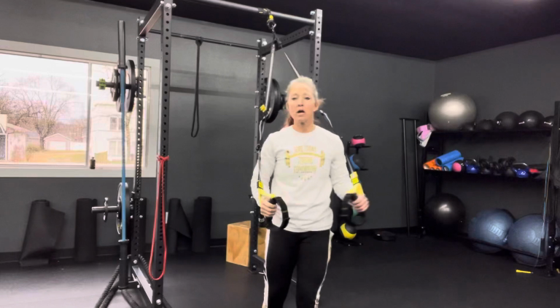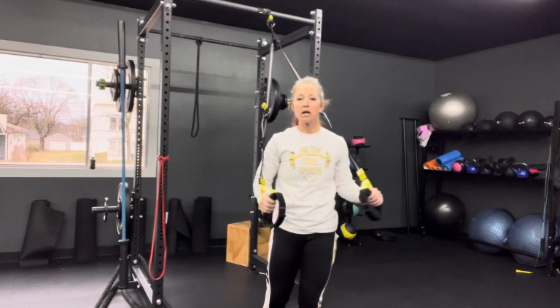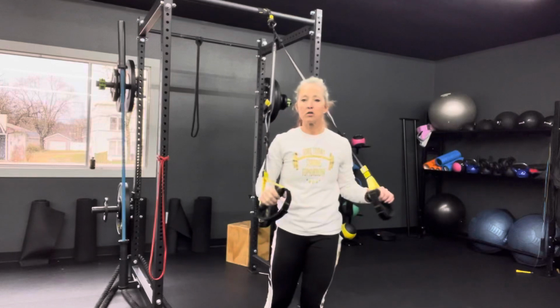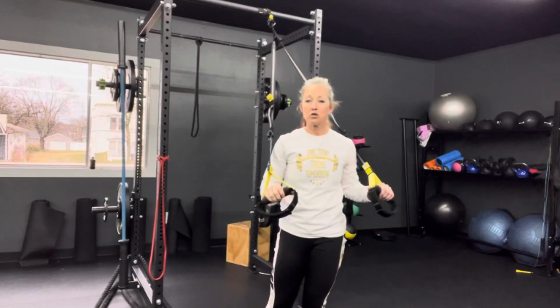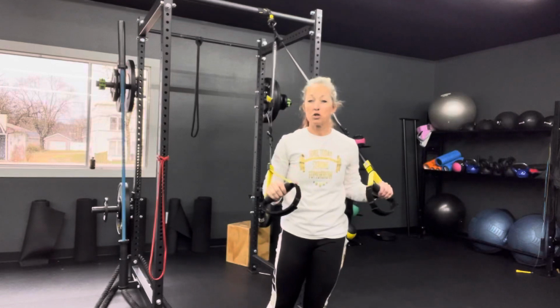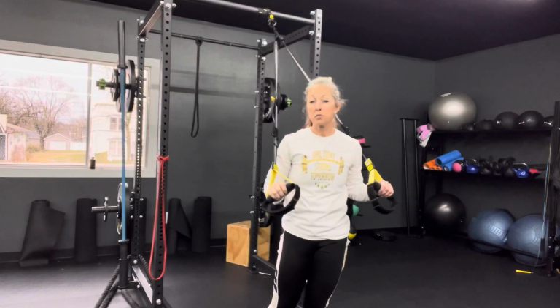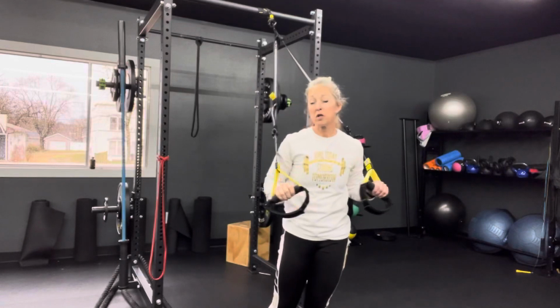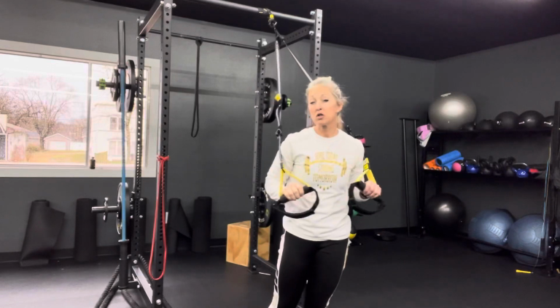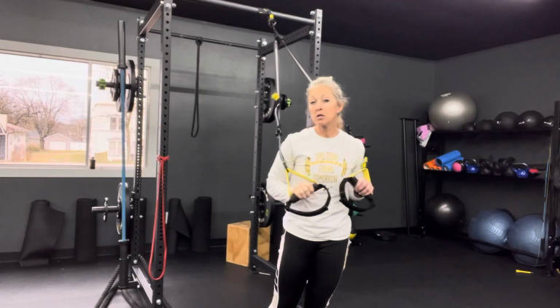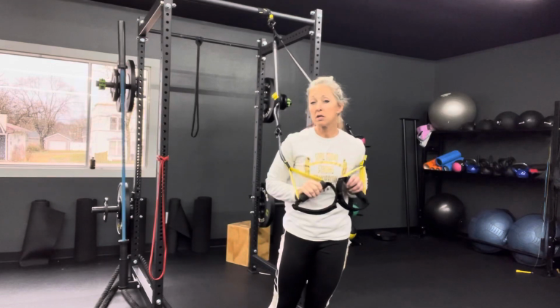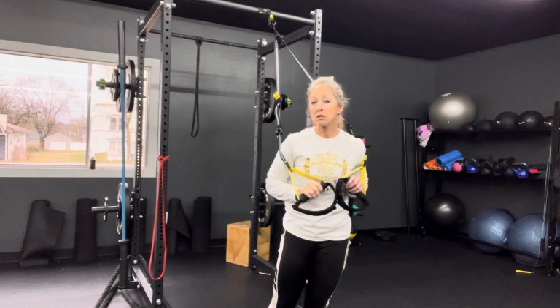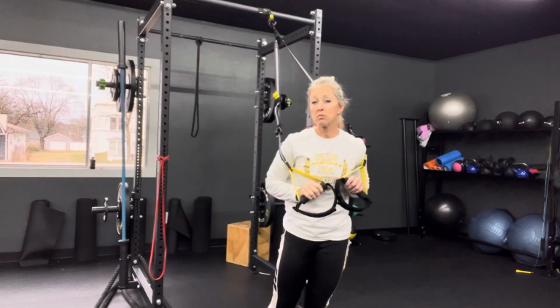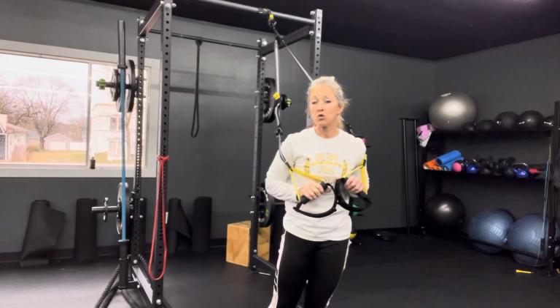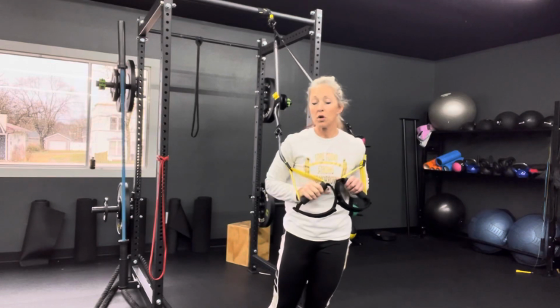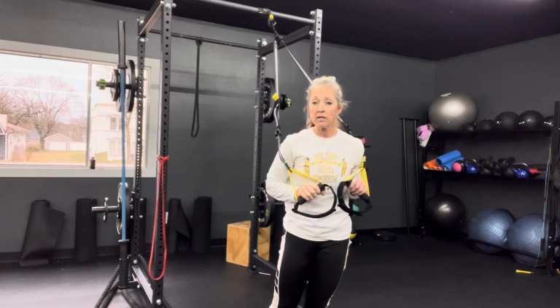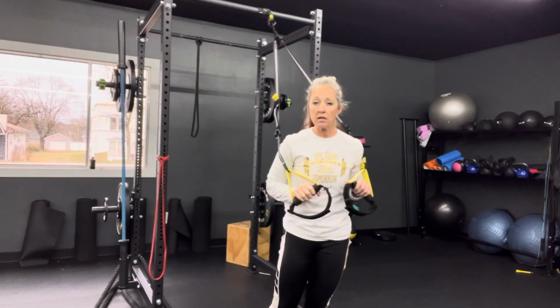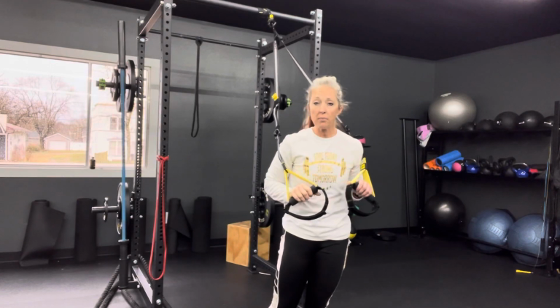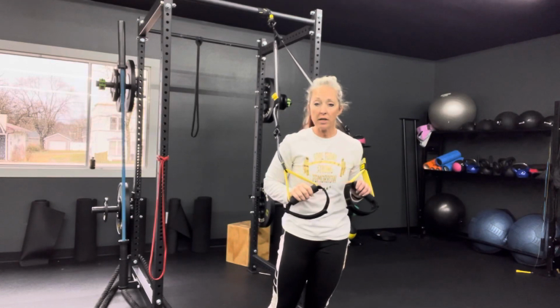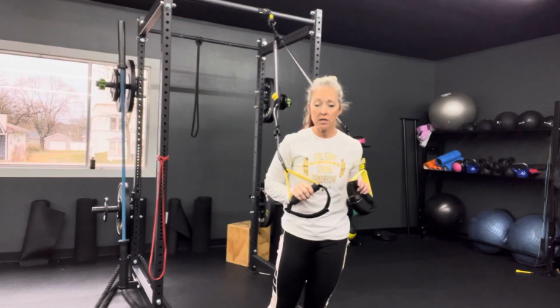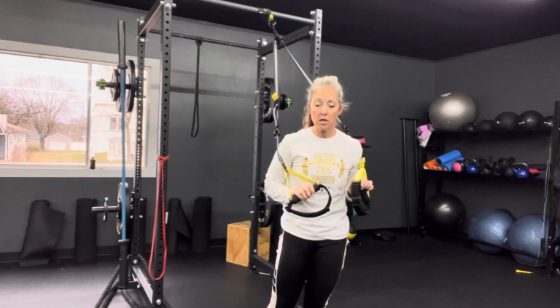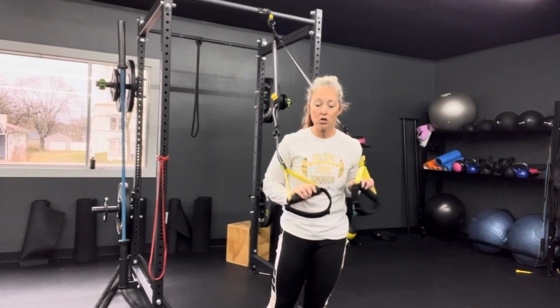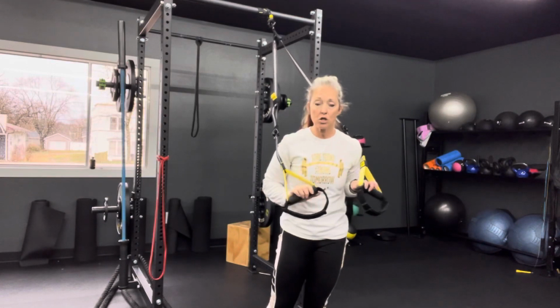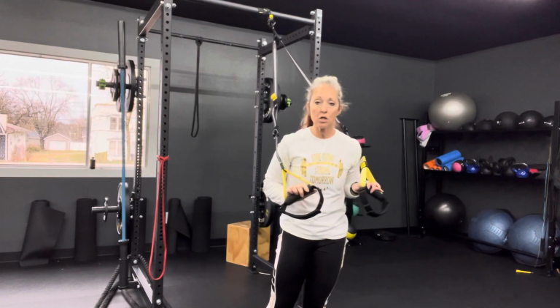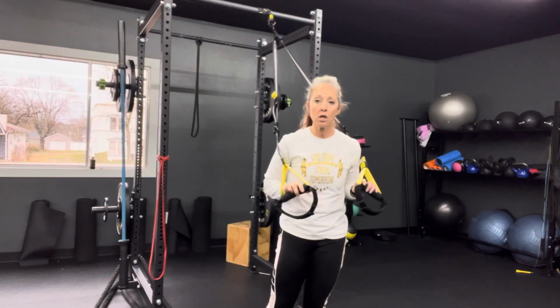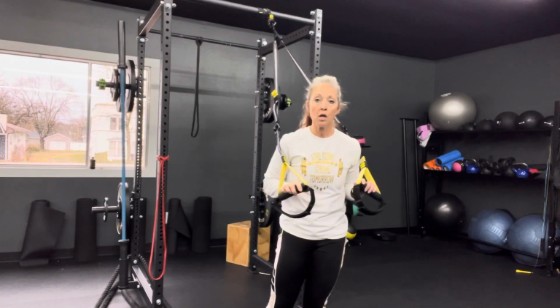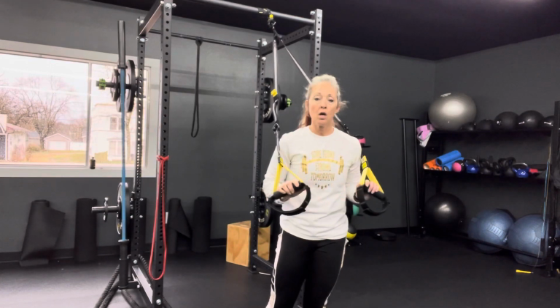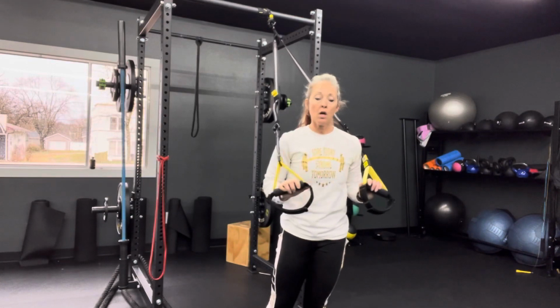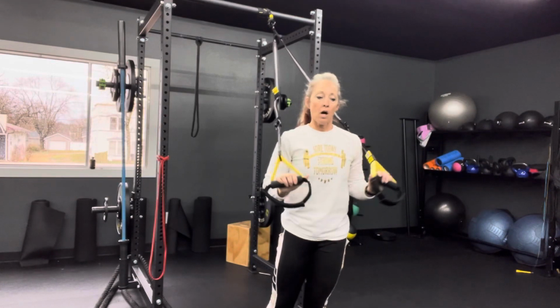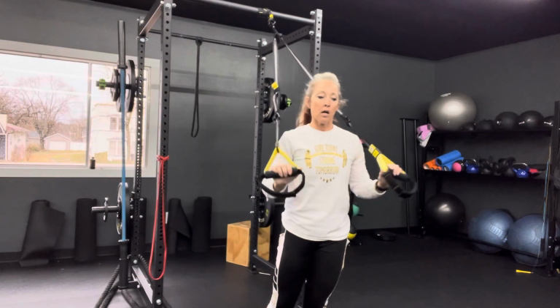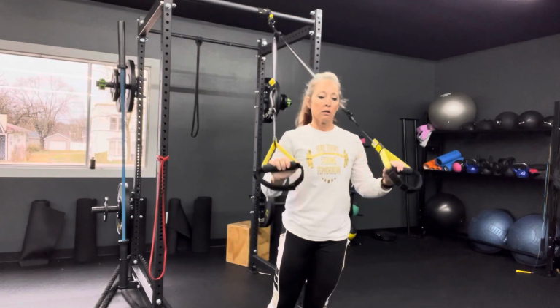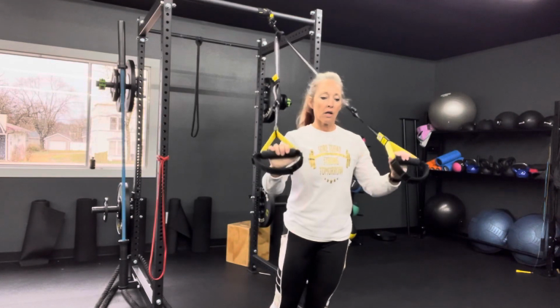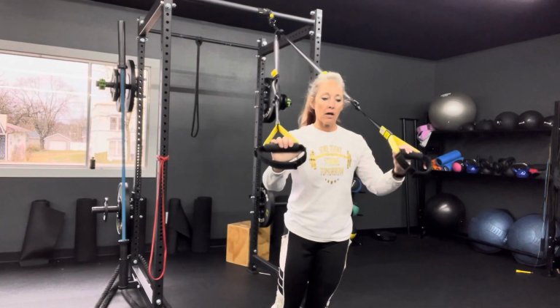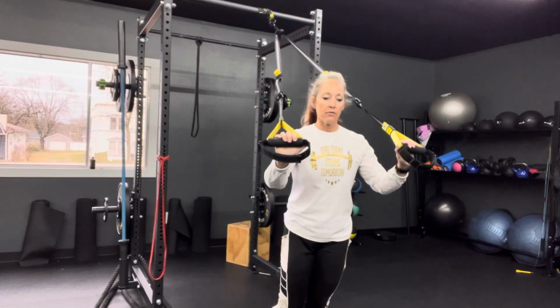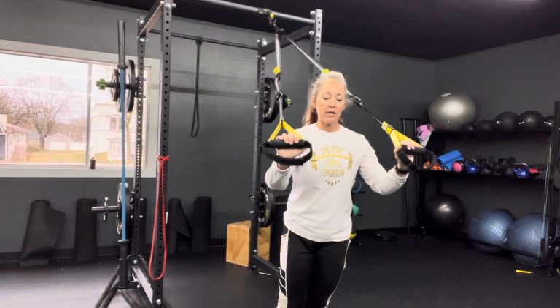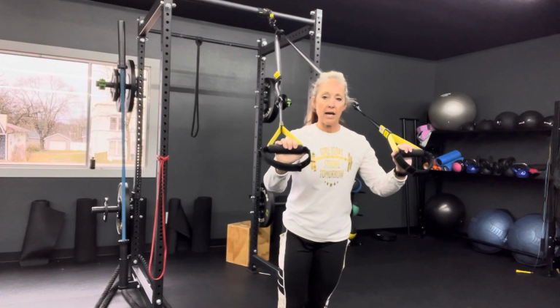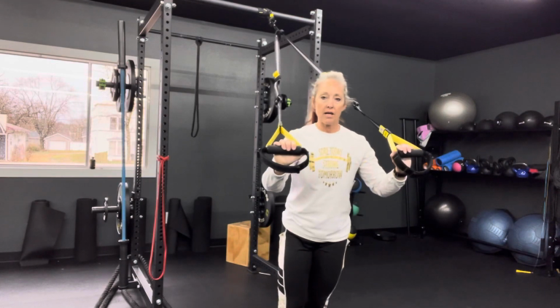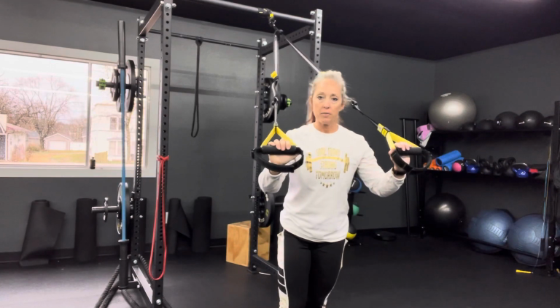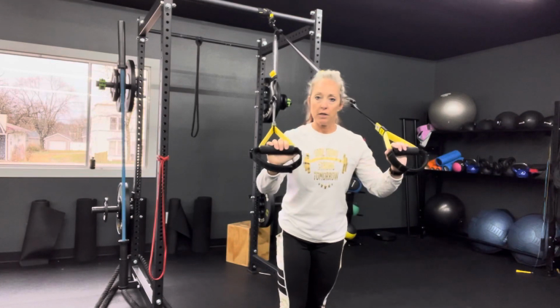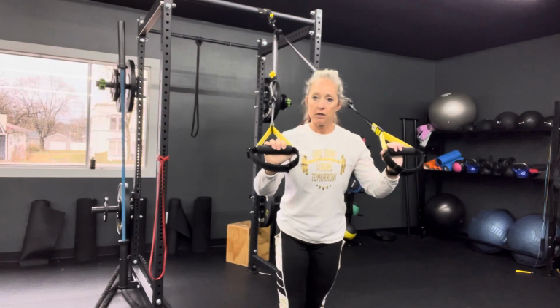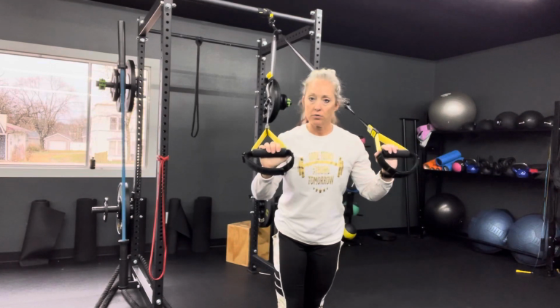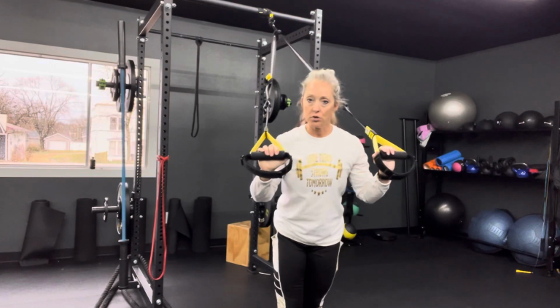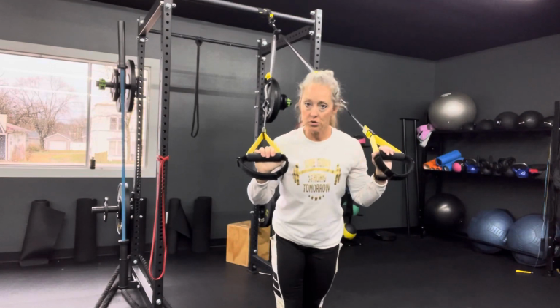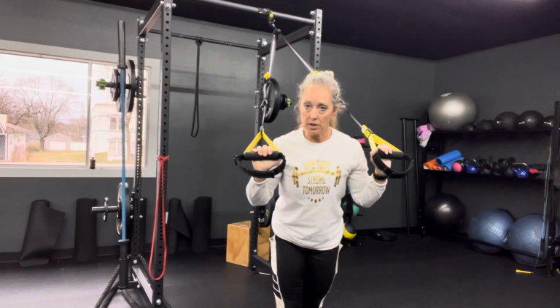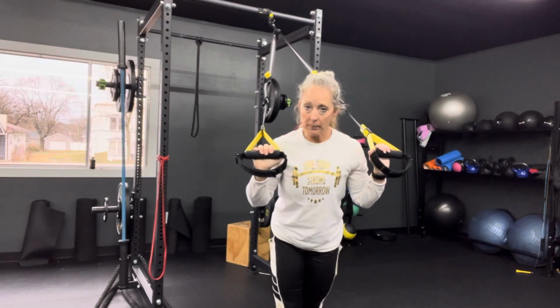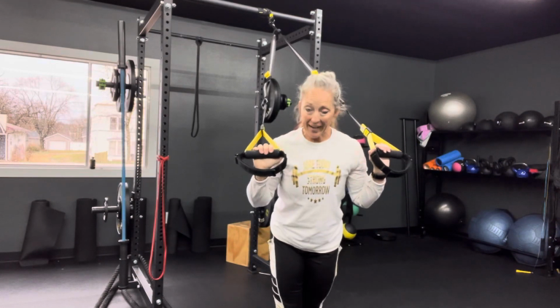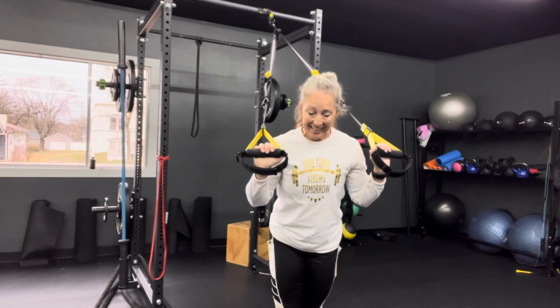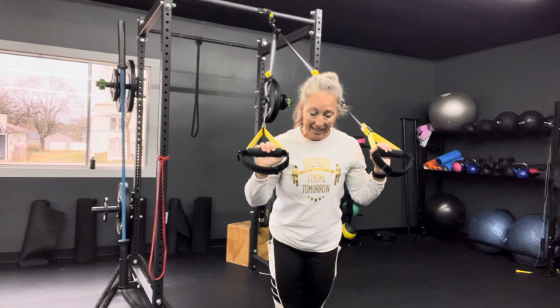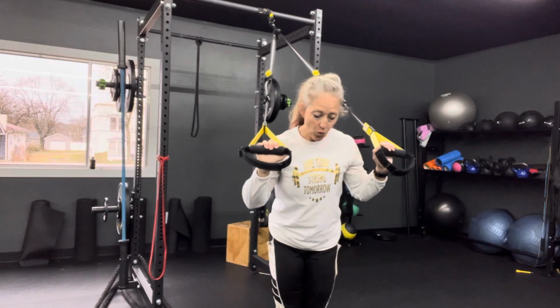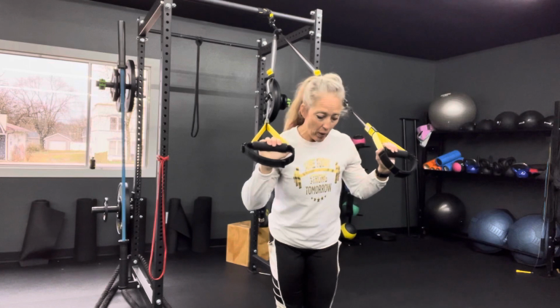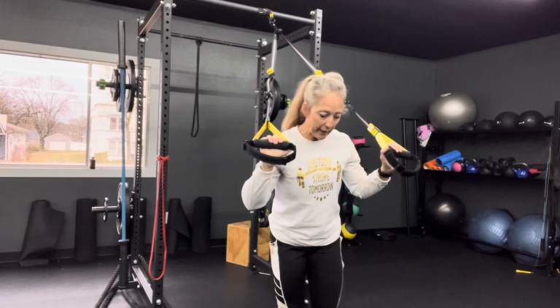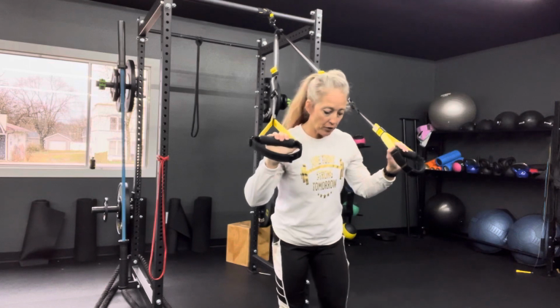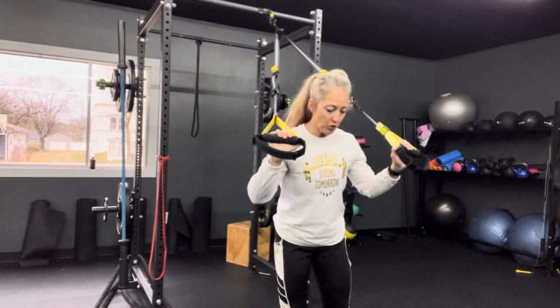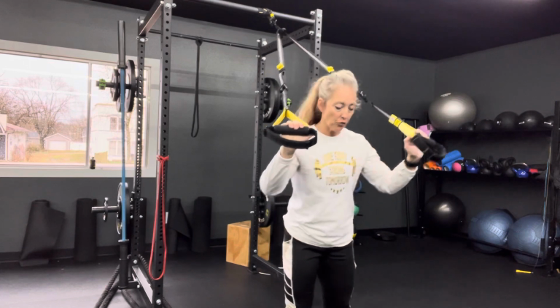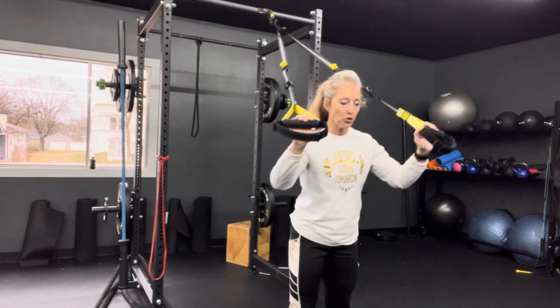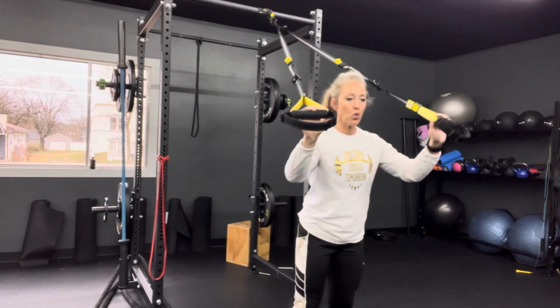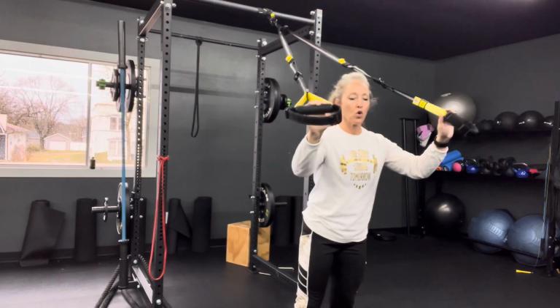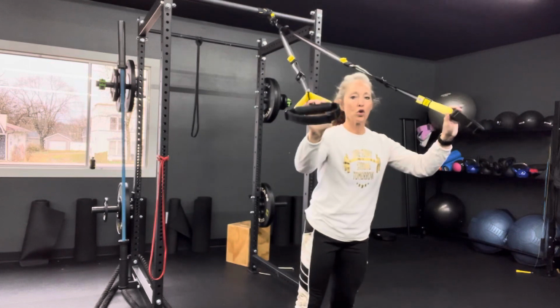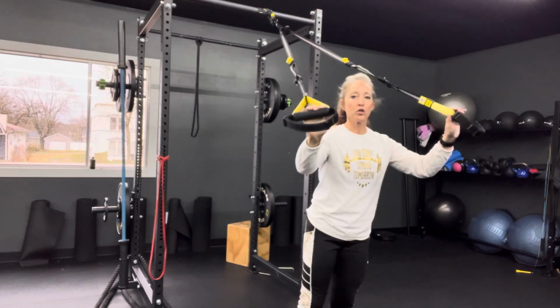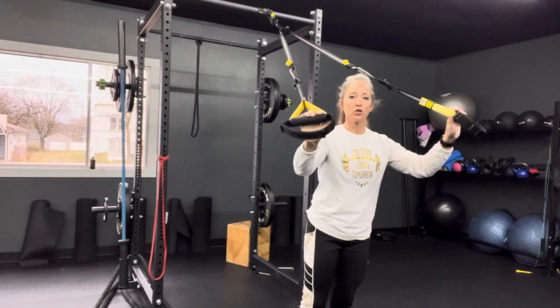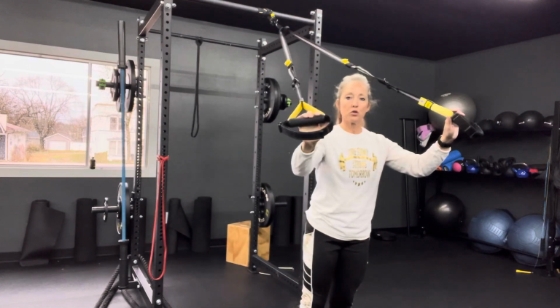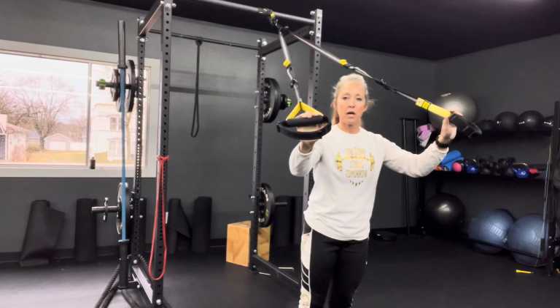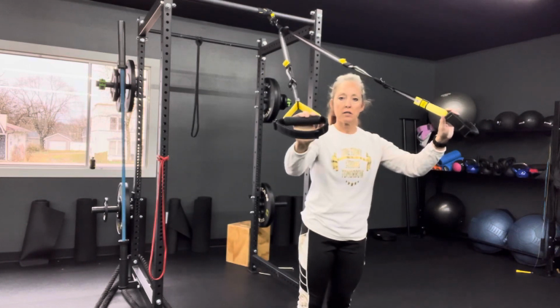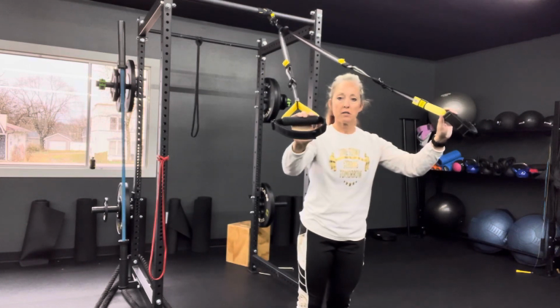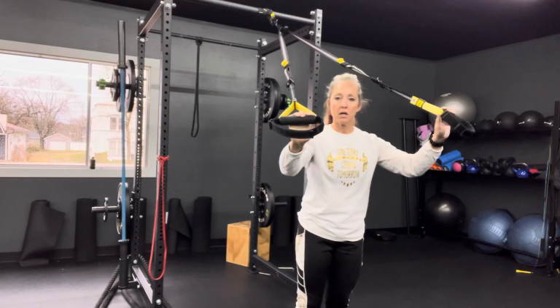TRX suspension system tricep extension. I love the aspect of using body weight for your triceps.